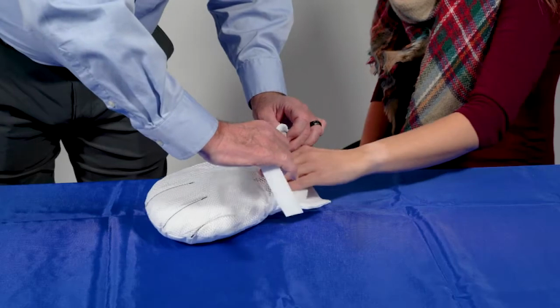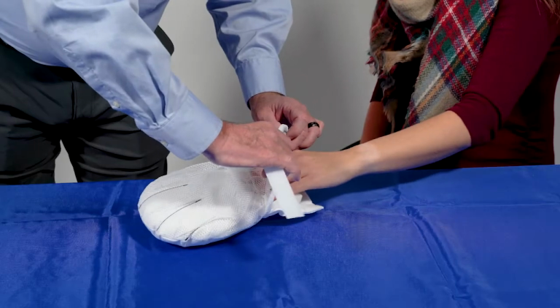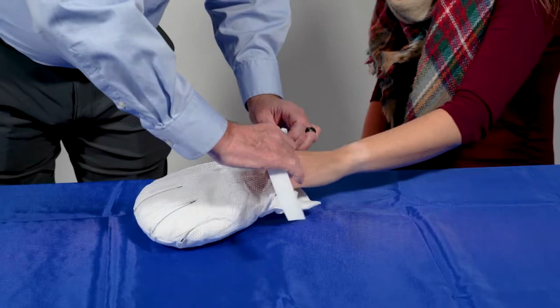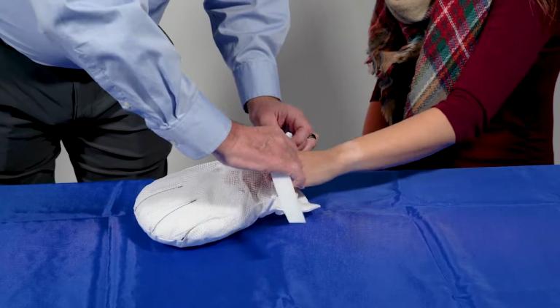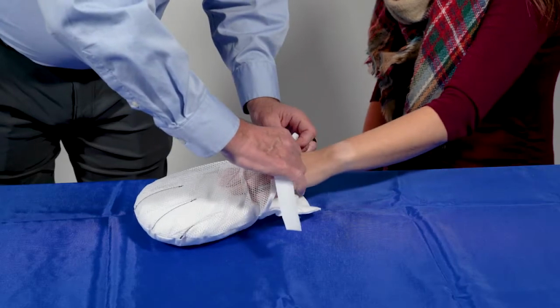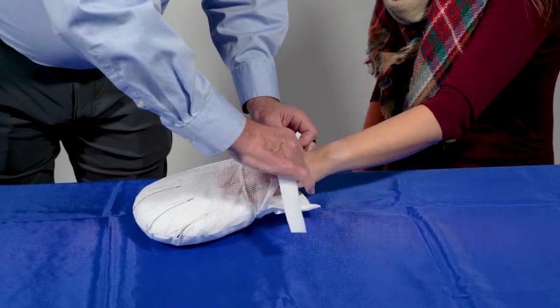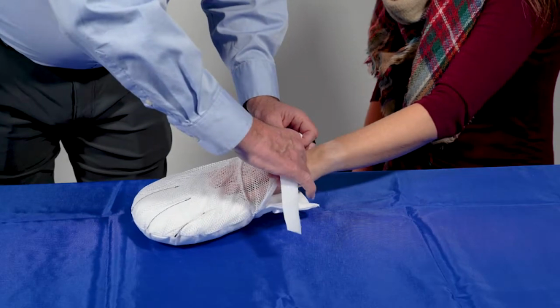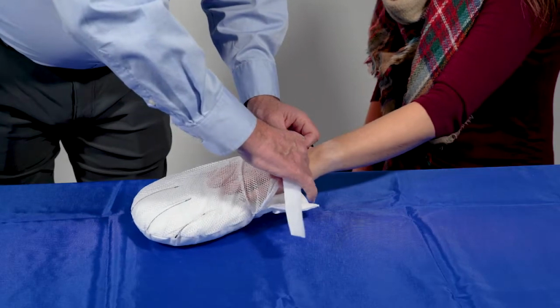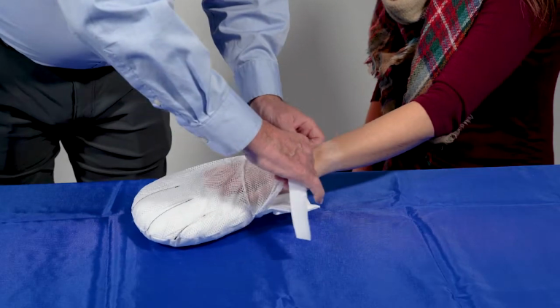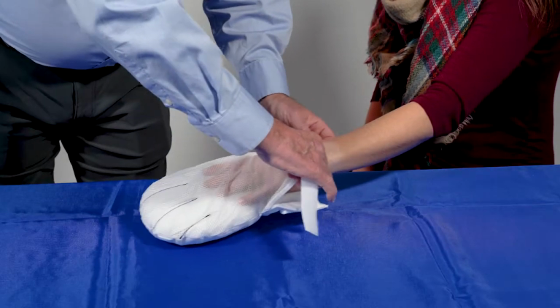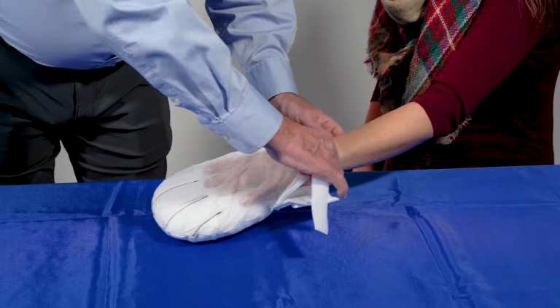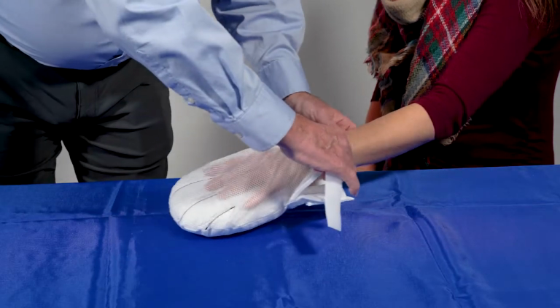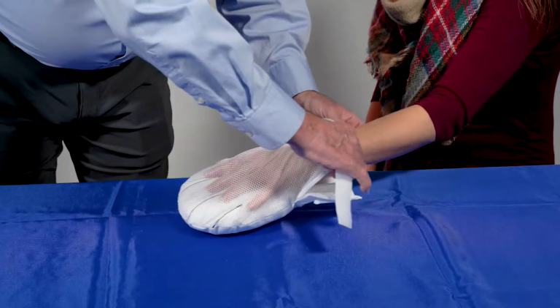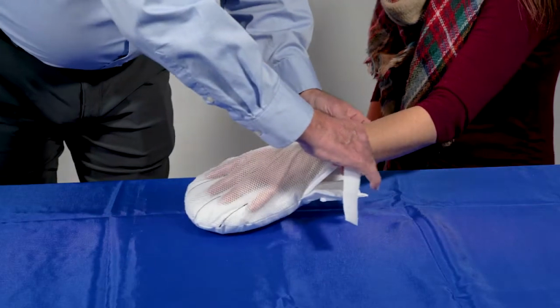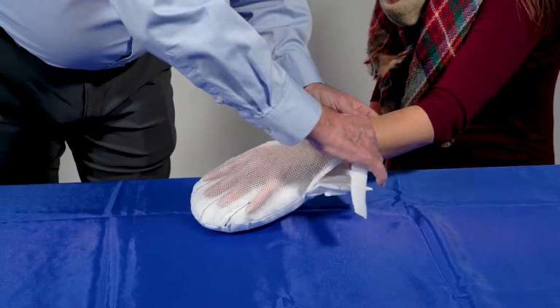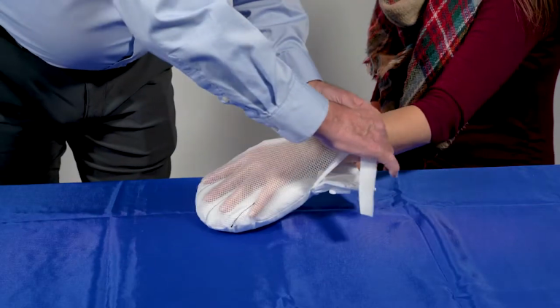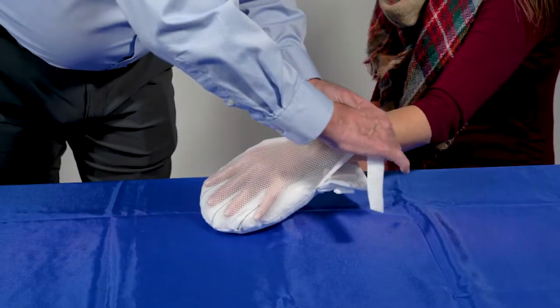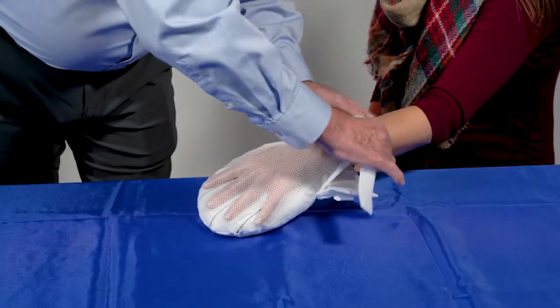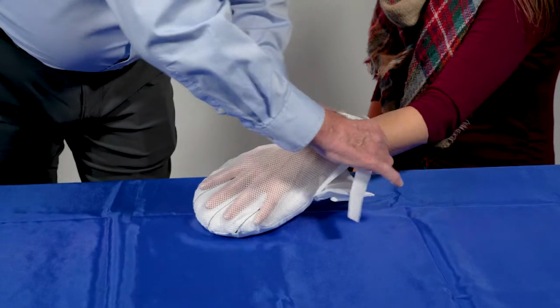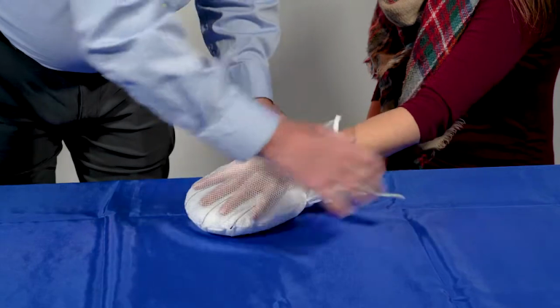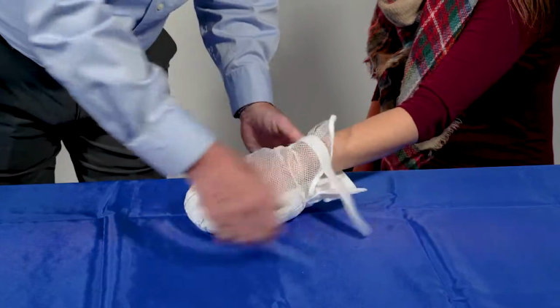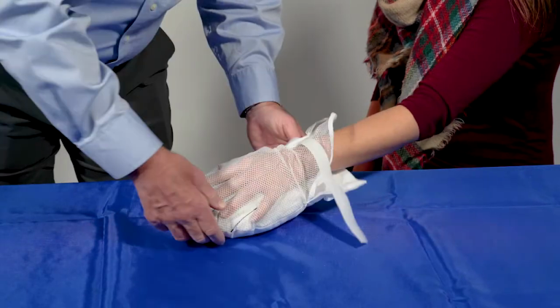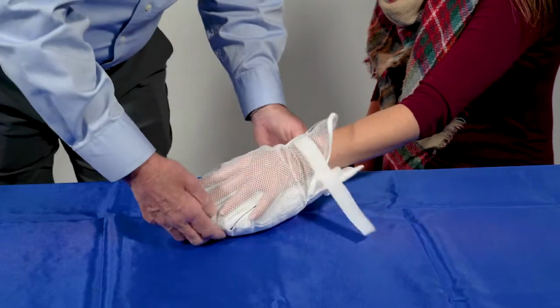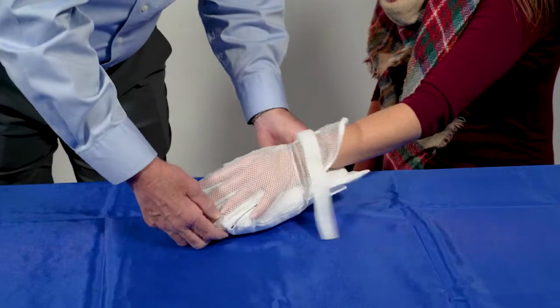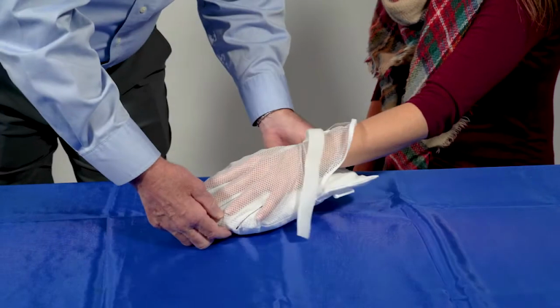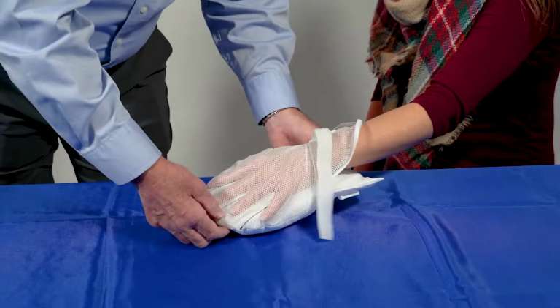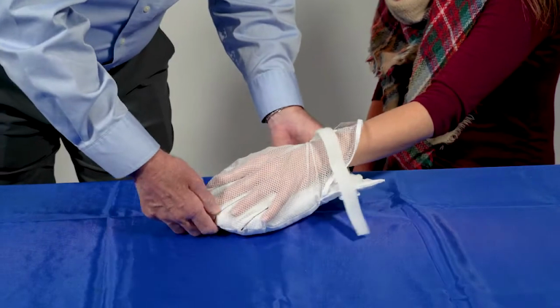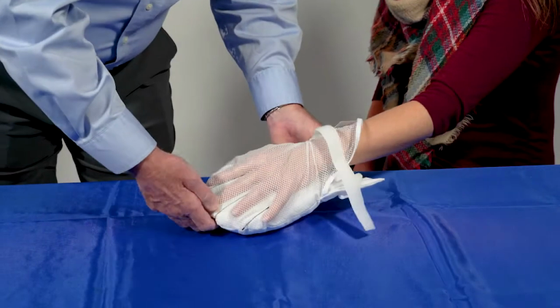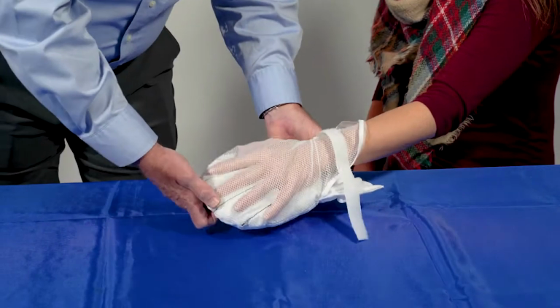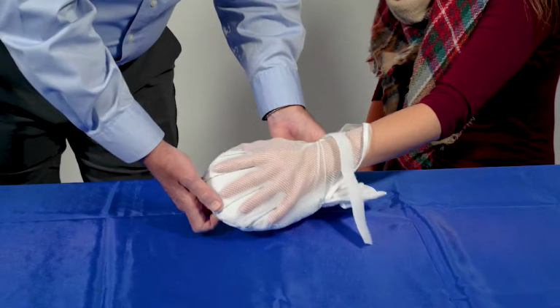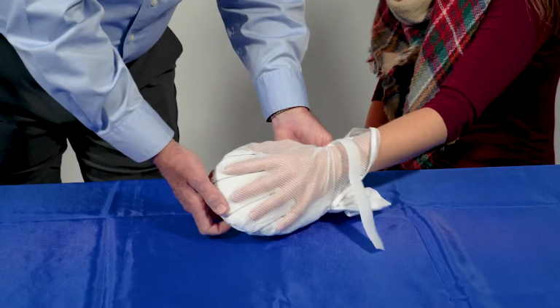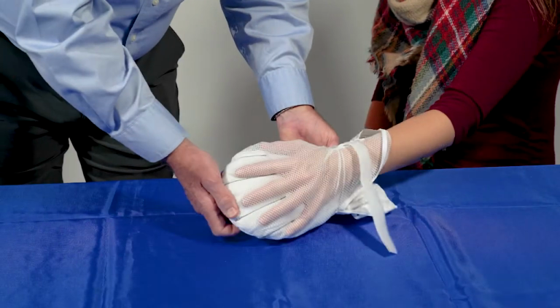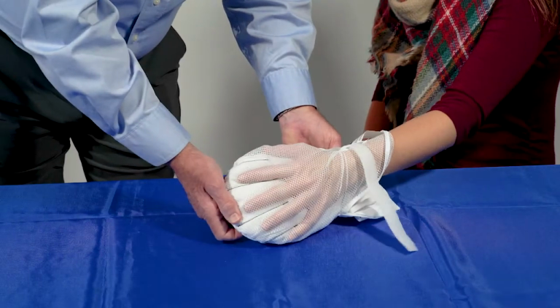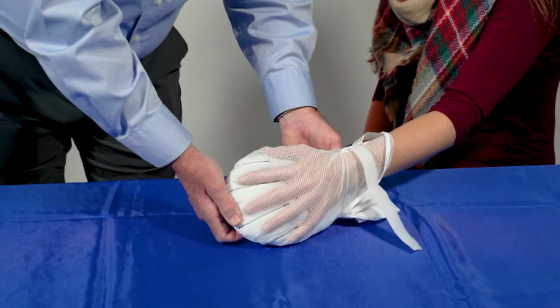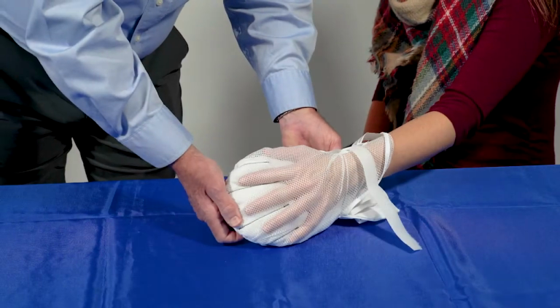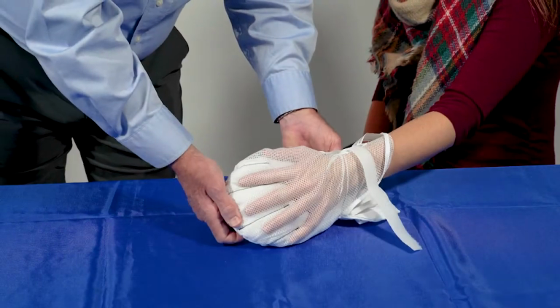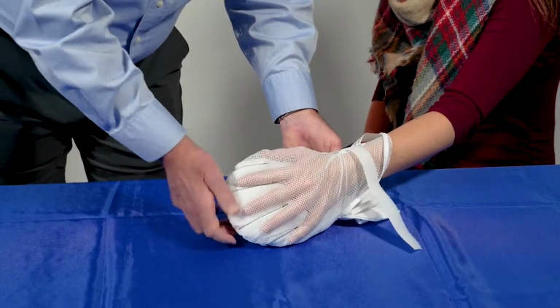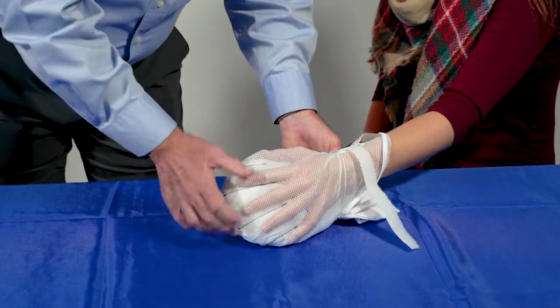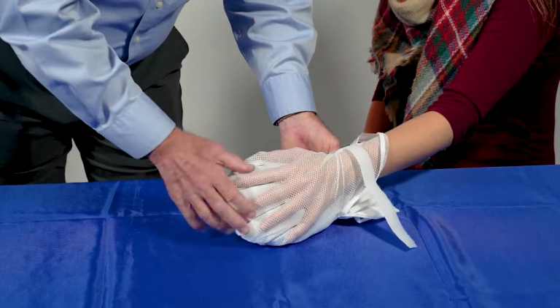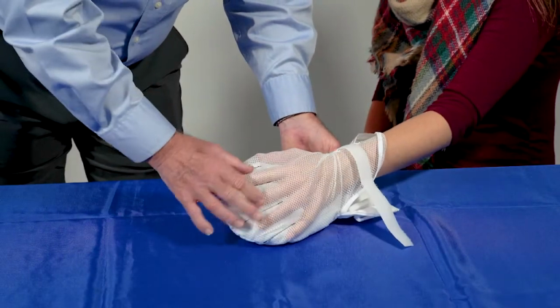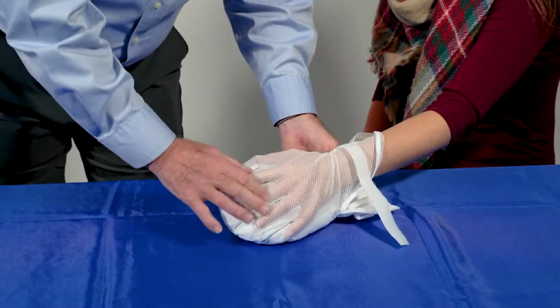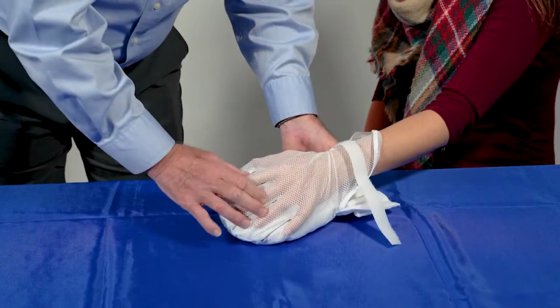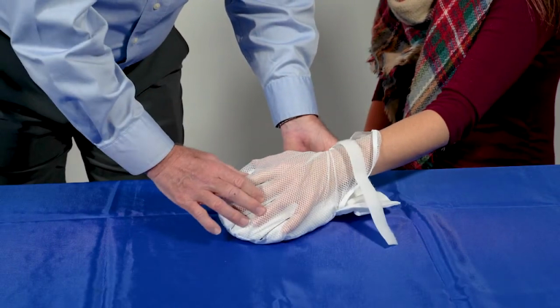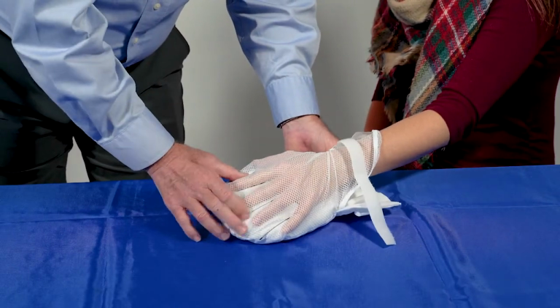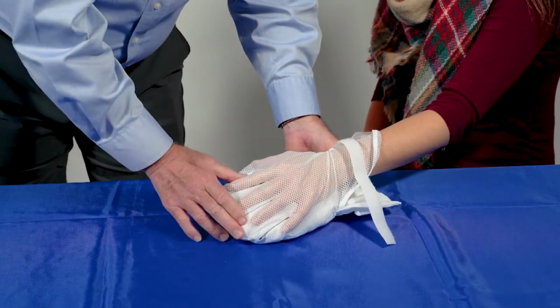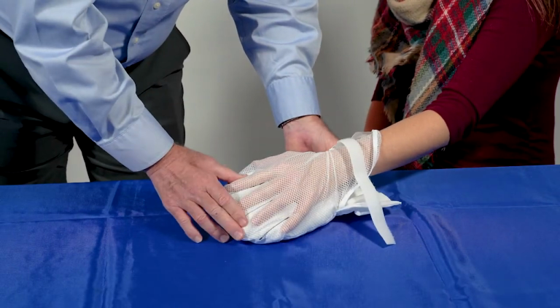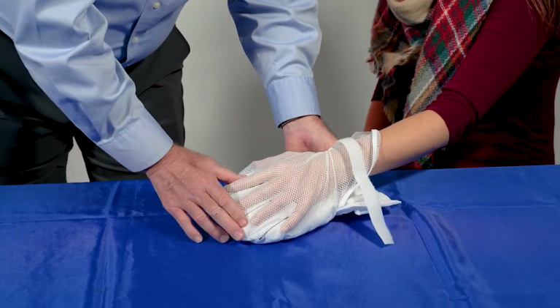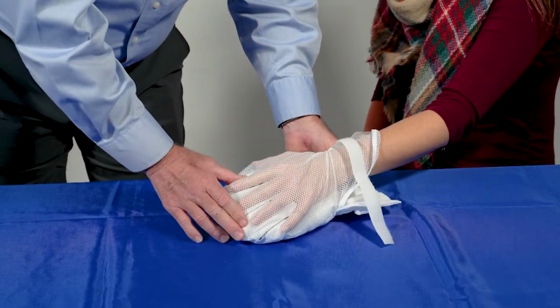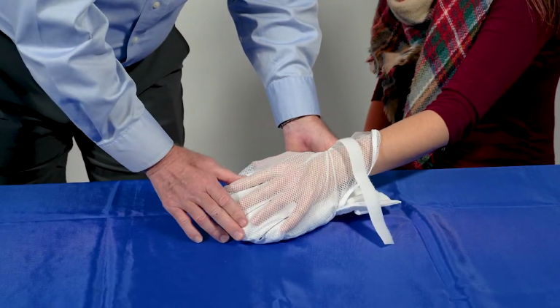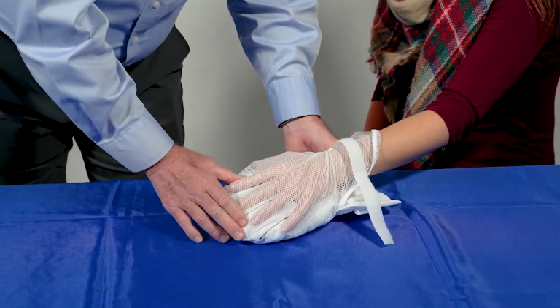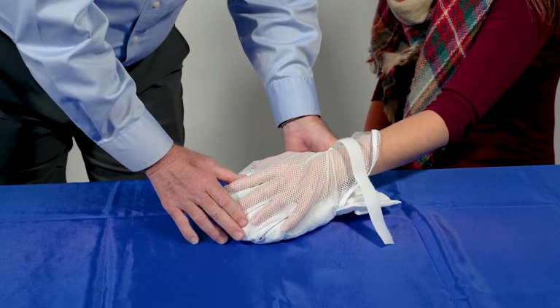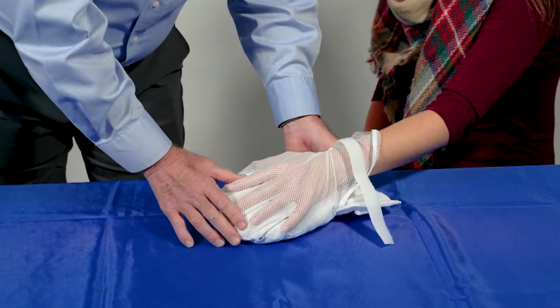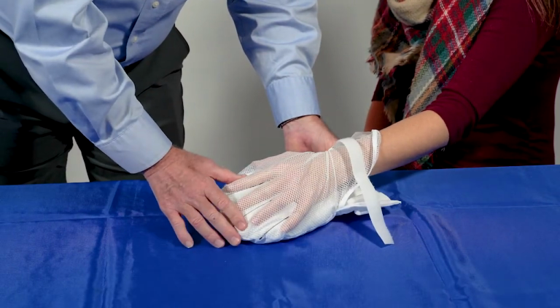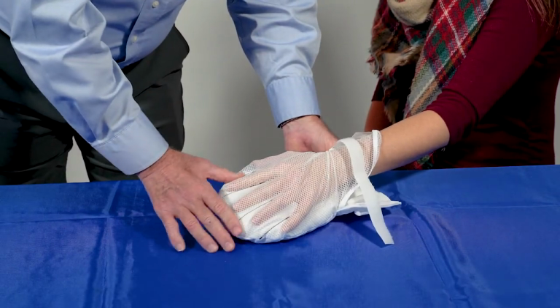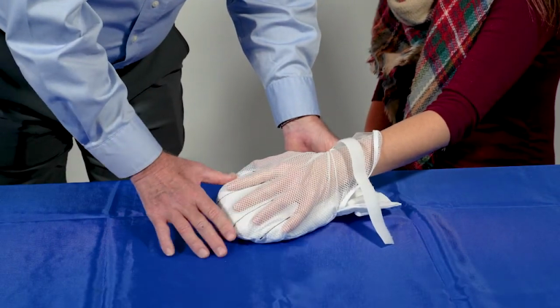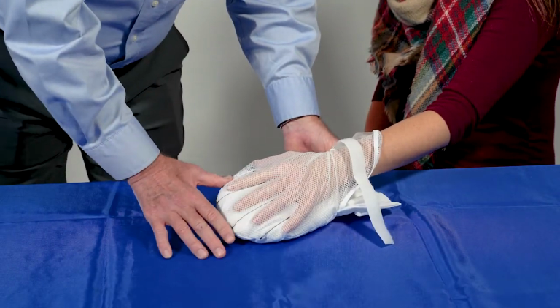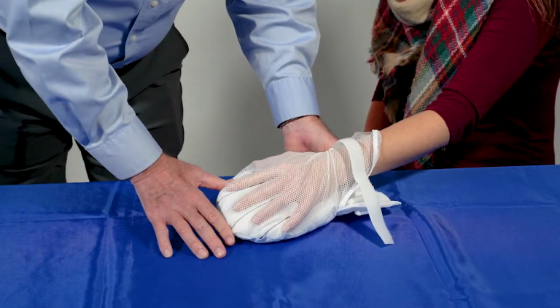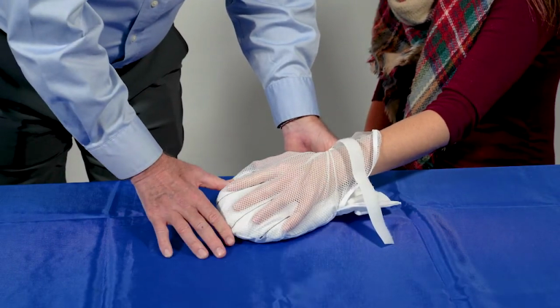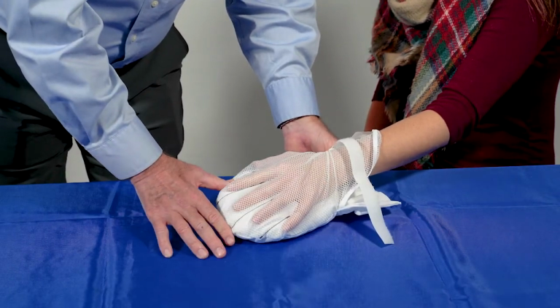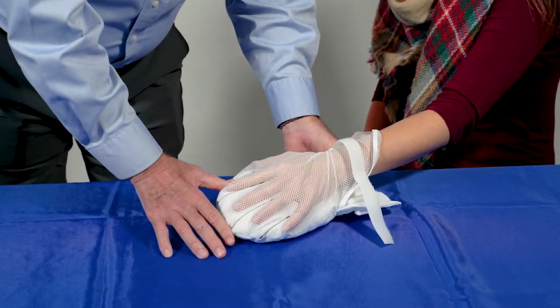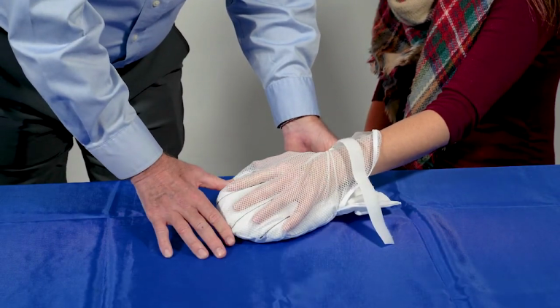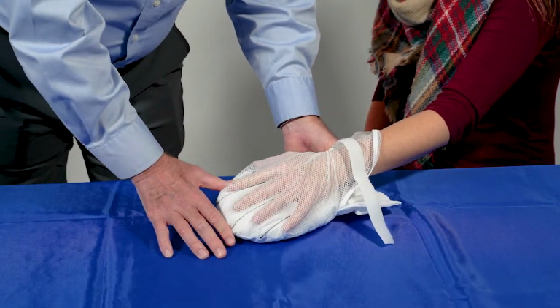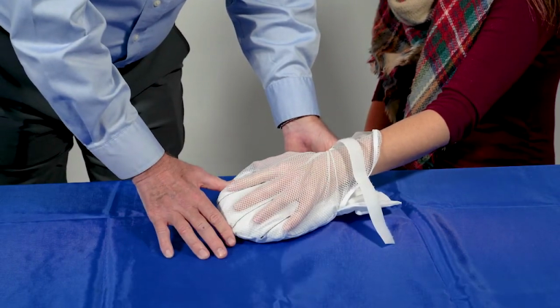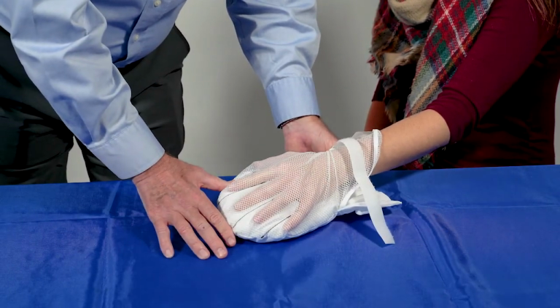Insert patient's hand inside the mitt palm down. Separate the patient's fingers so that each finger fits into its own slot.